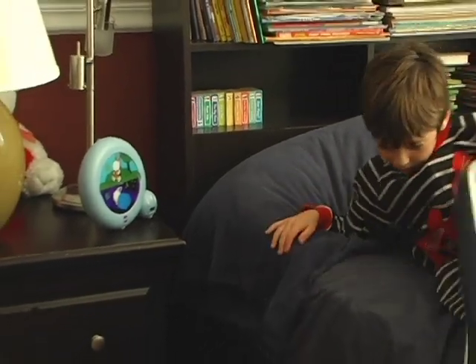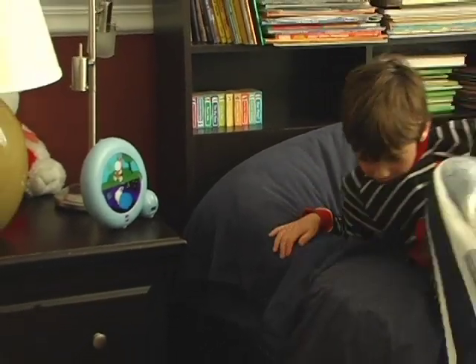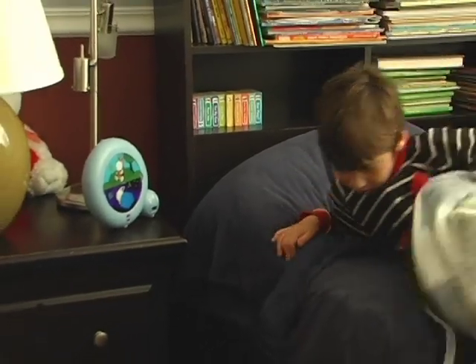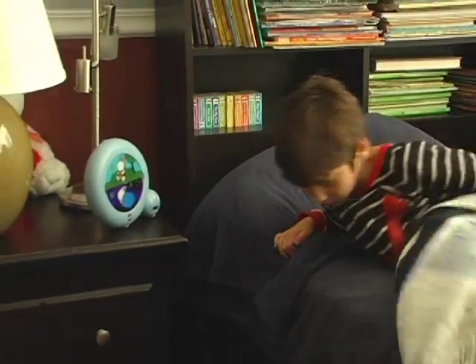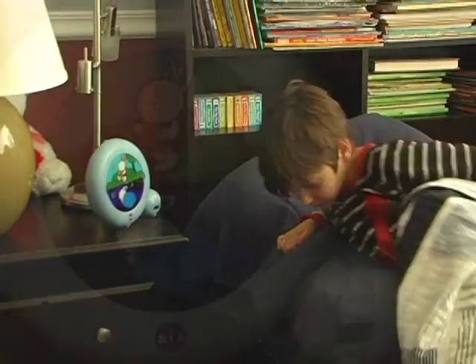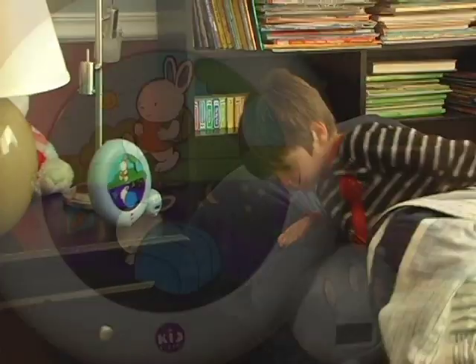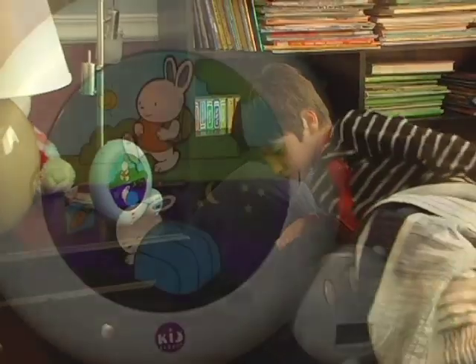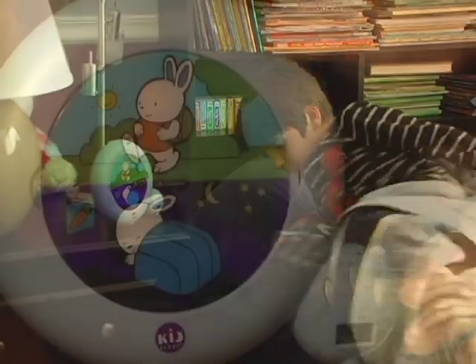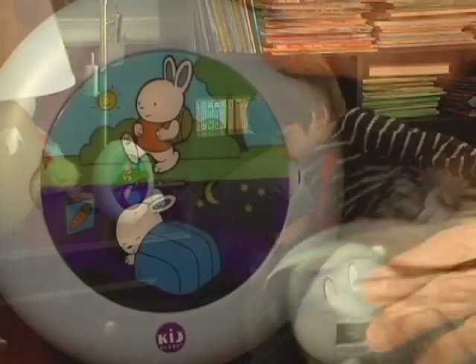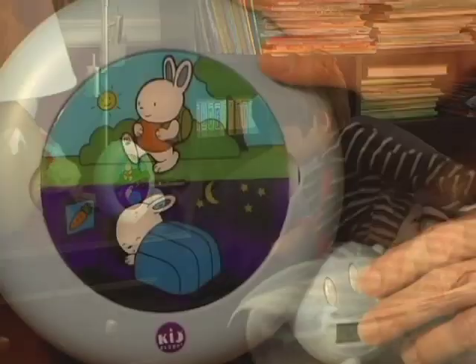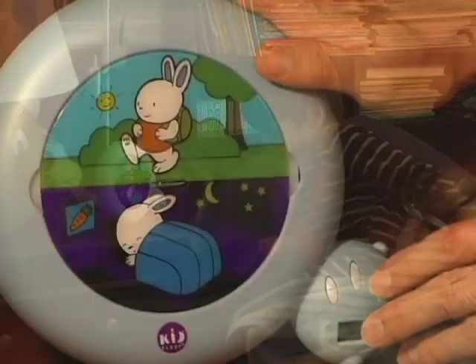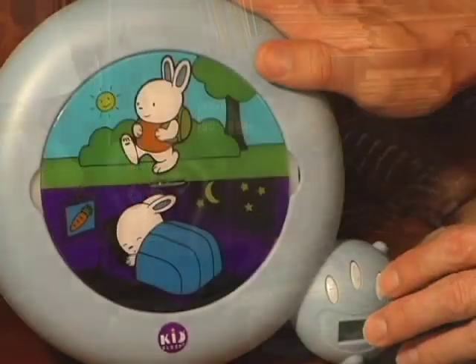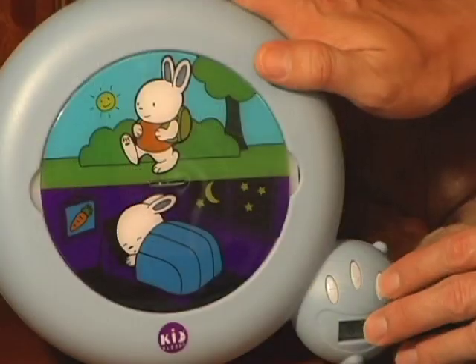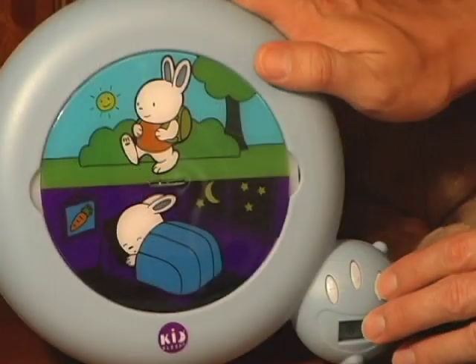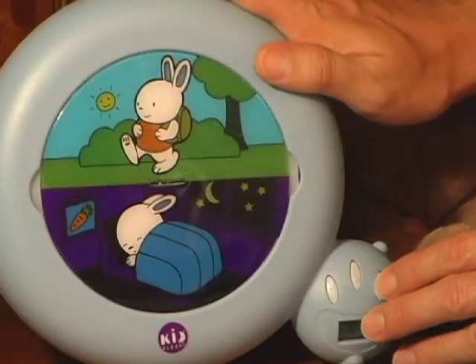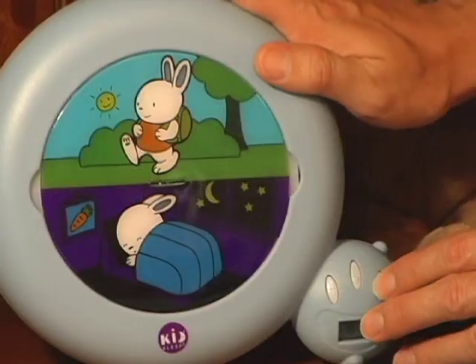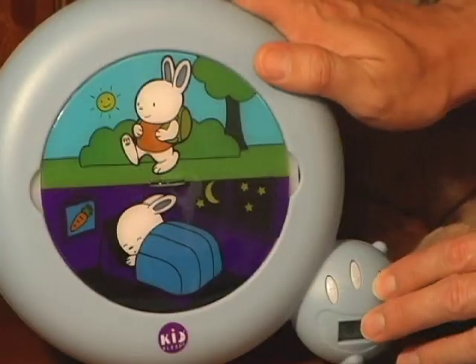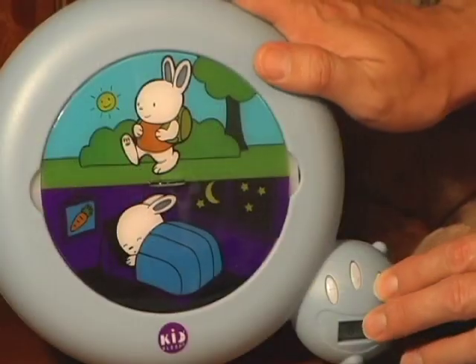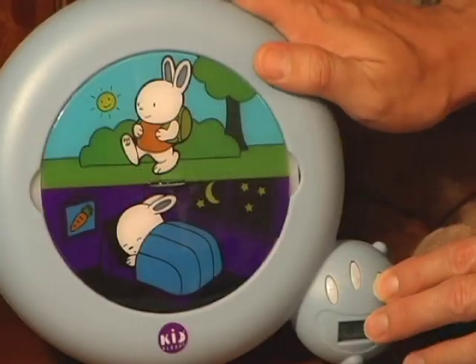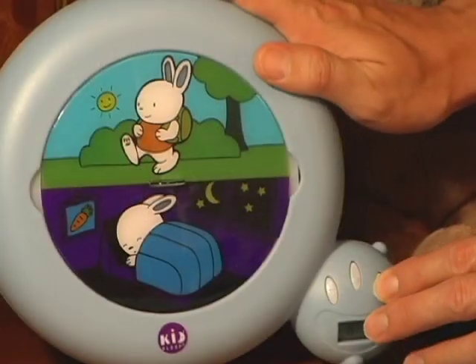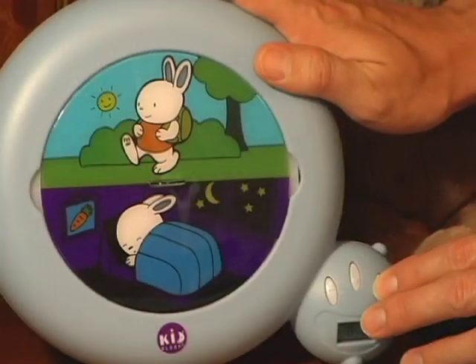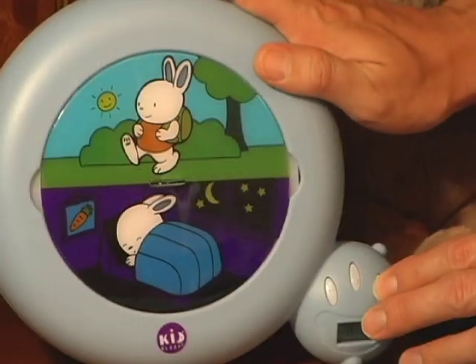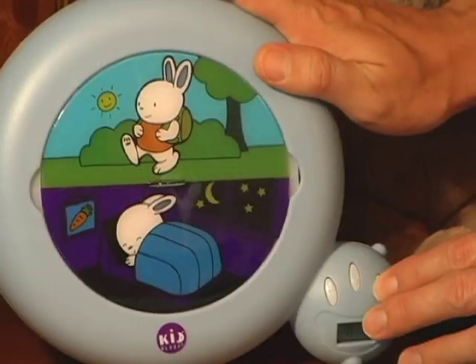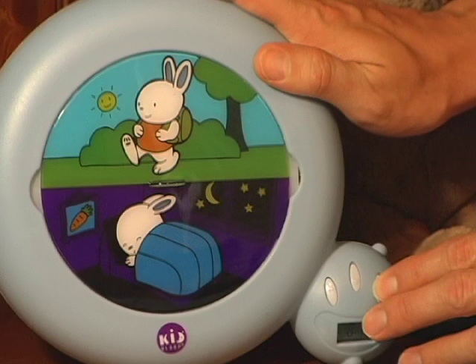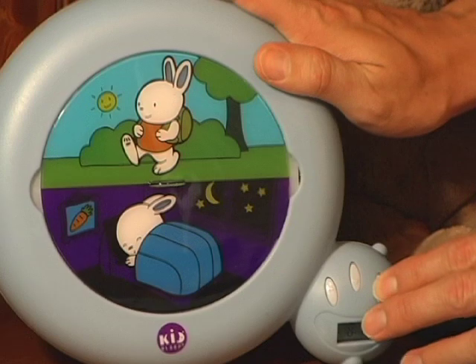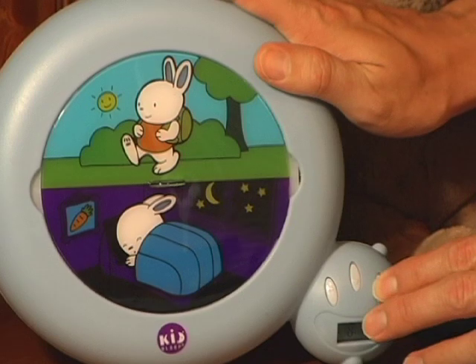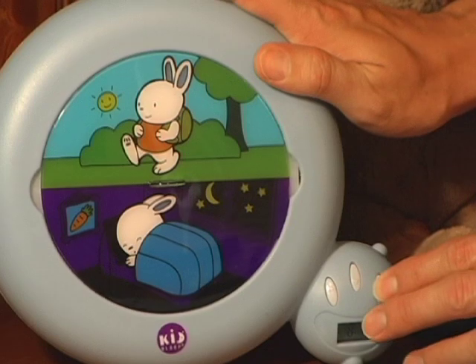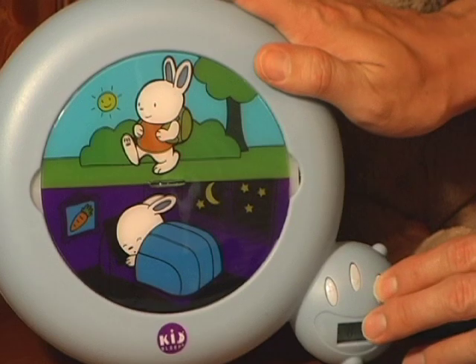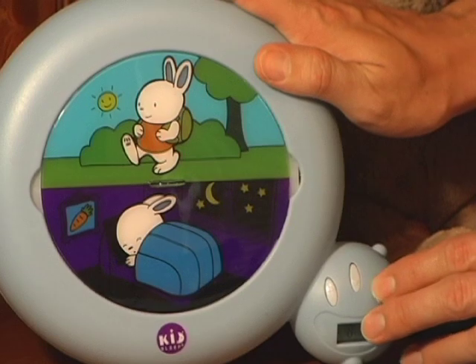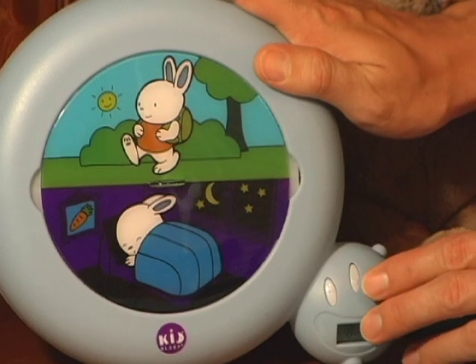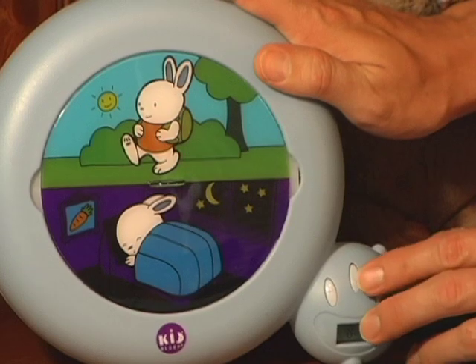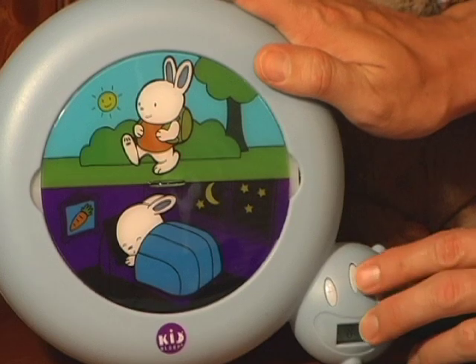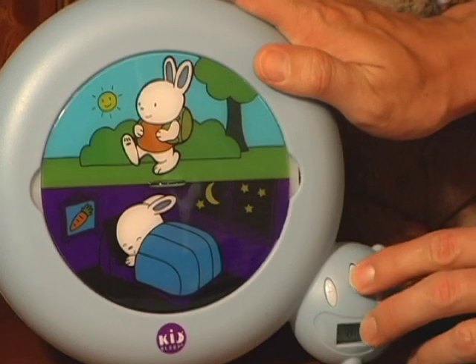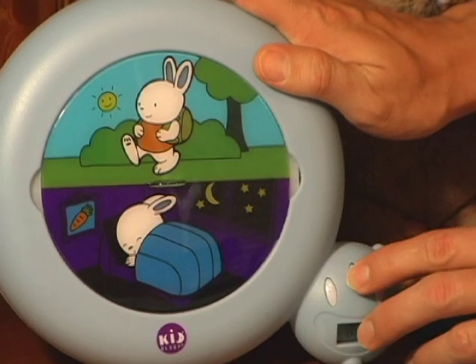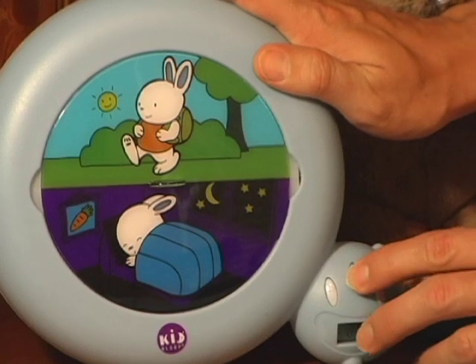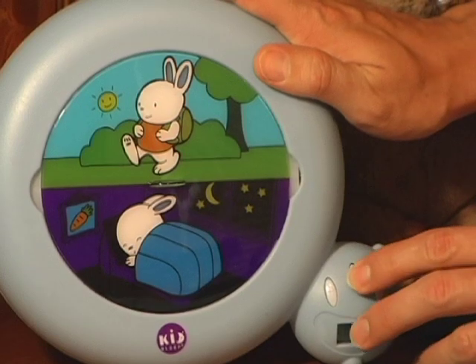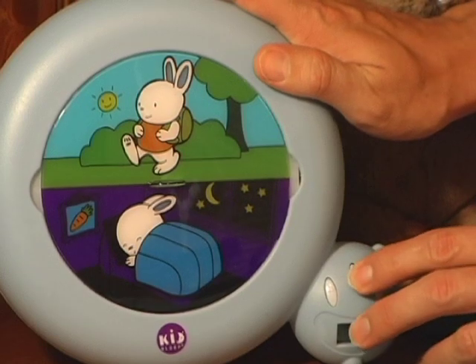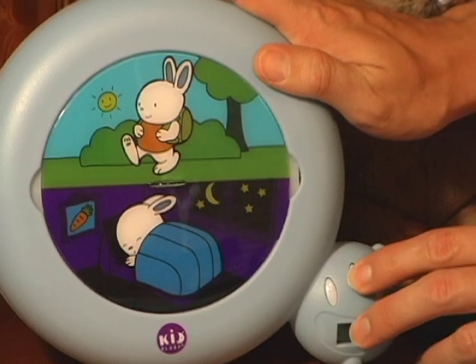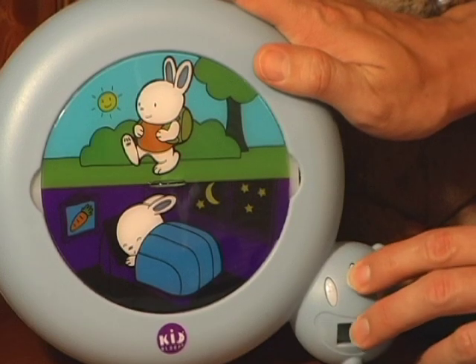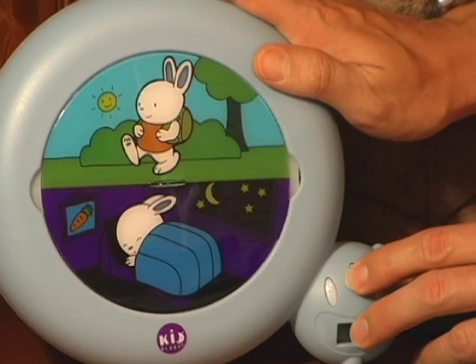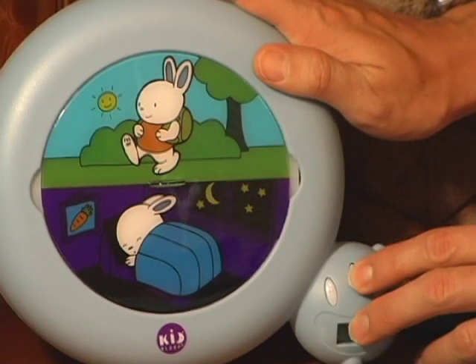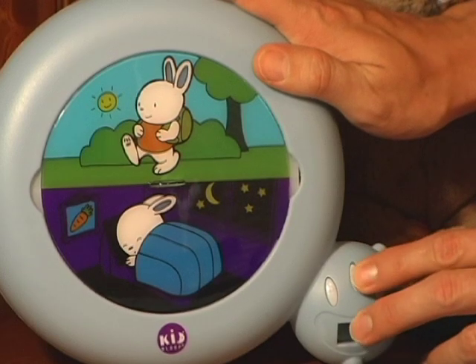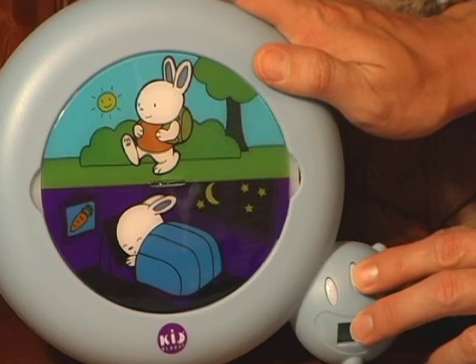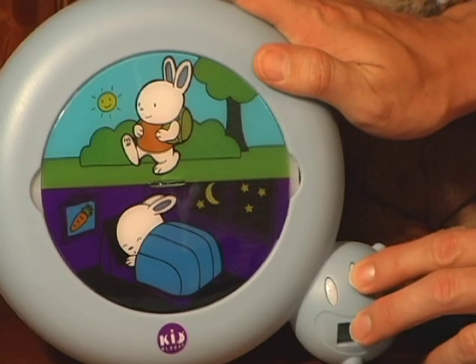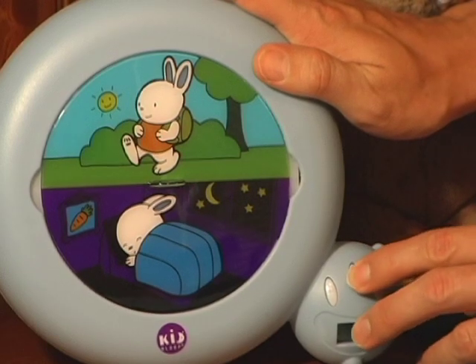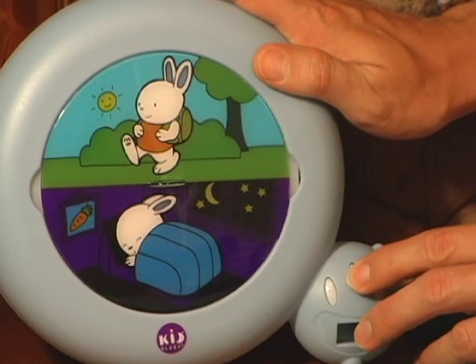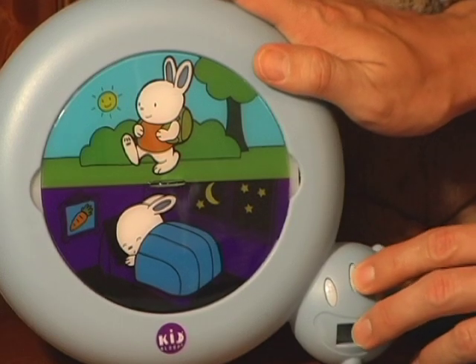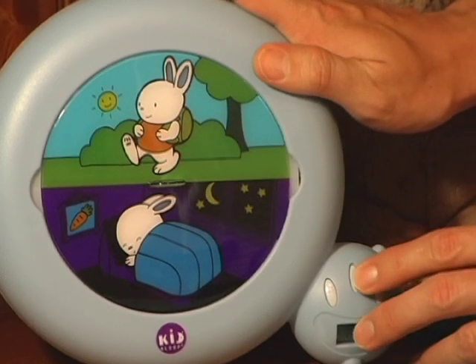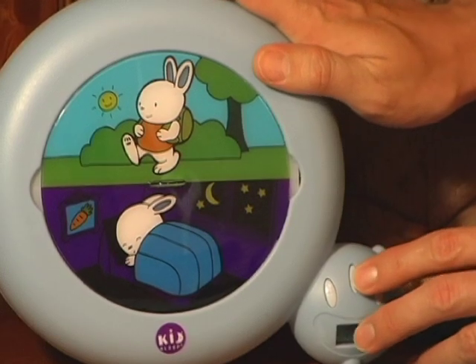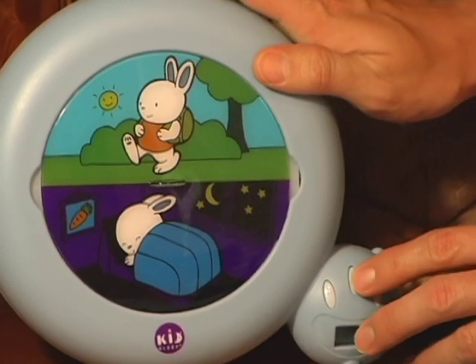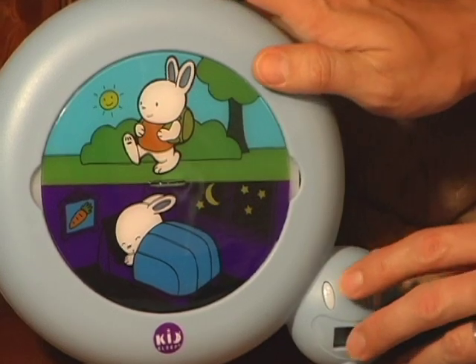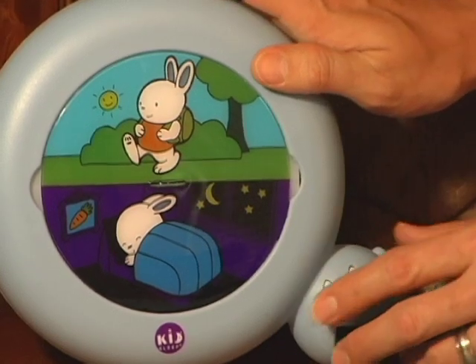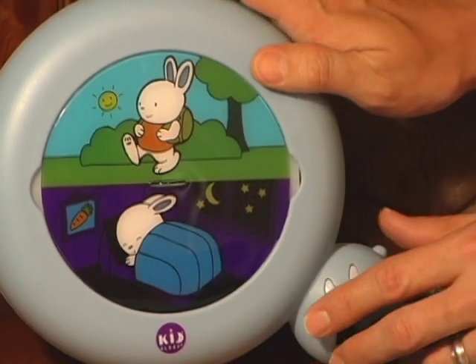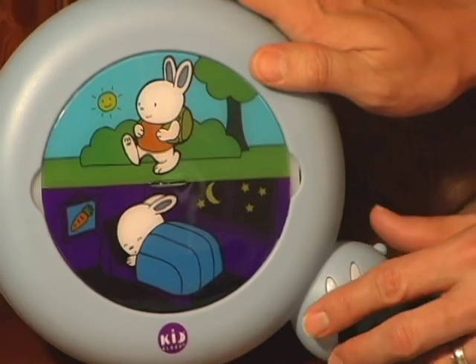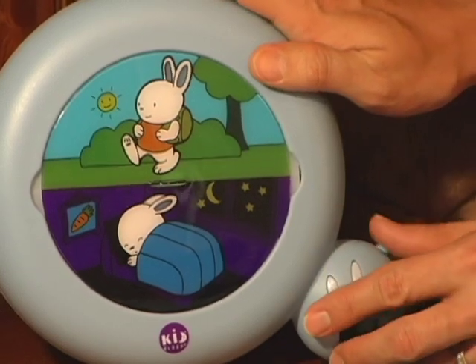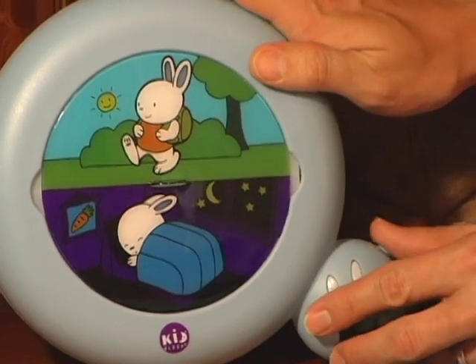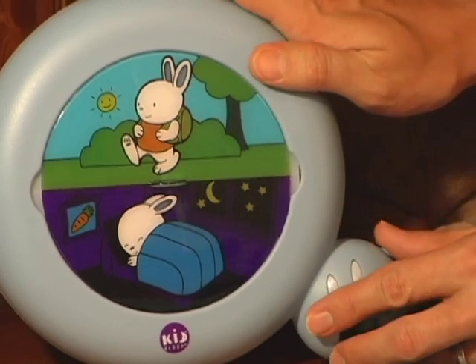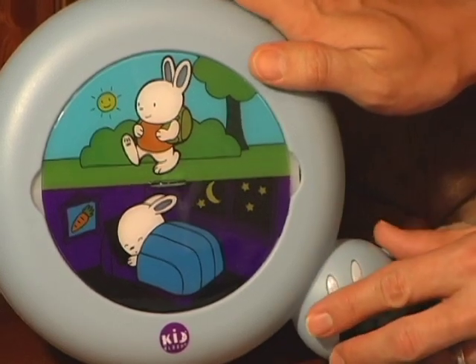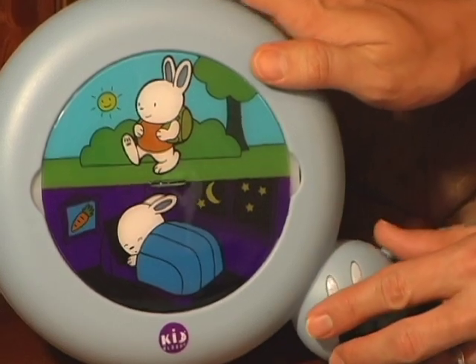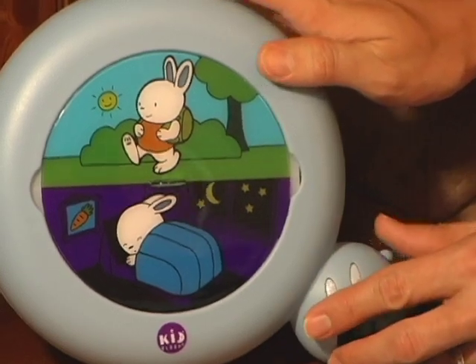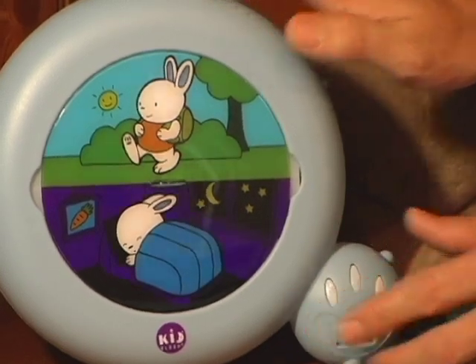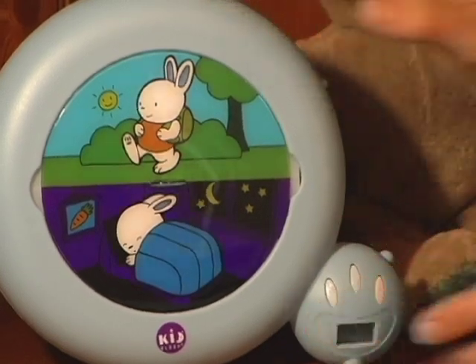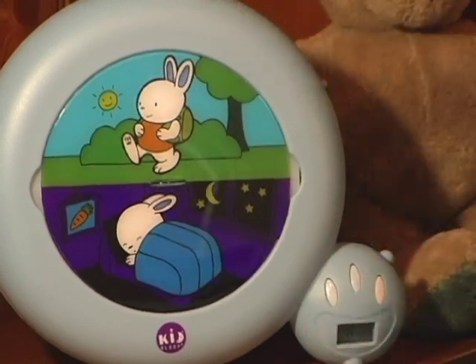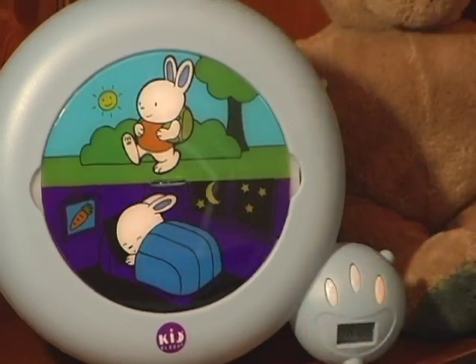As your child grows, the KidSleep grows with them, transitioning into an alarm clock for older children.